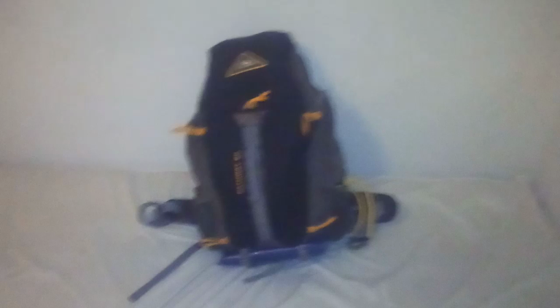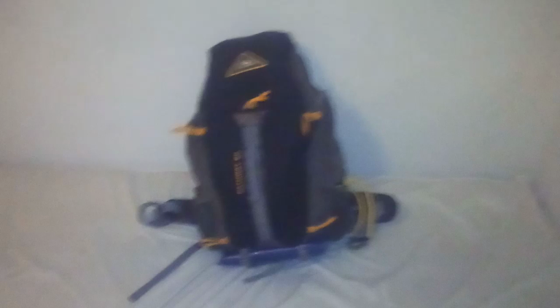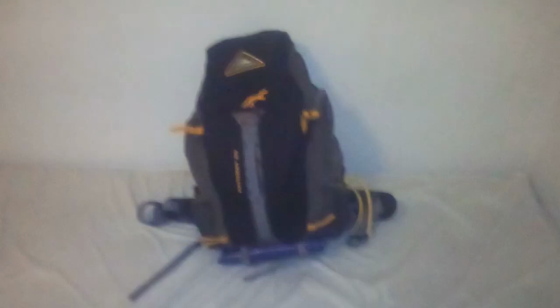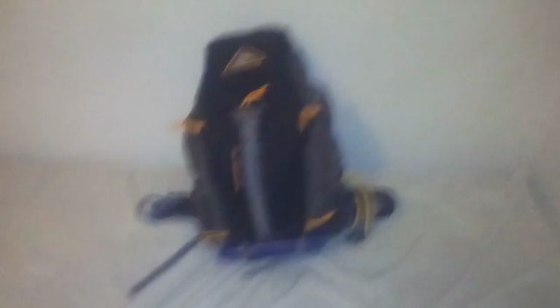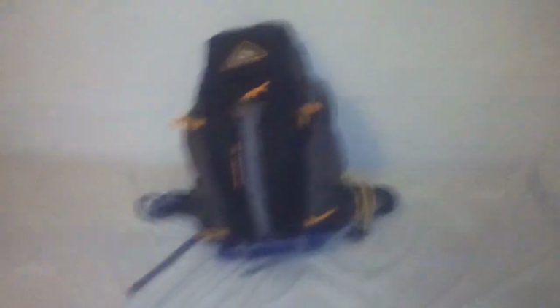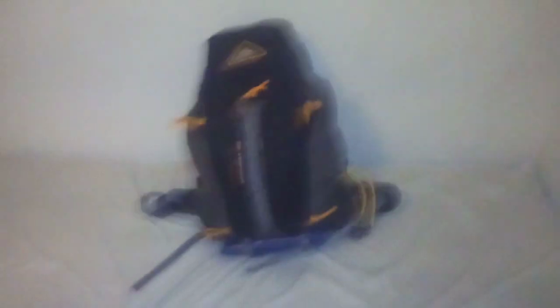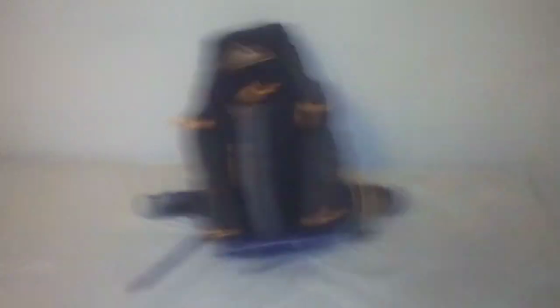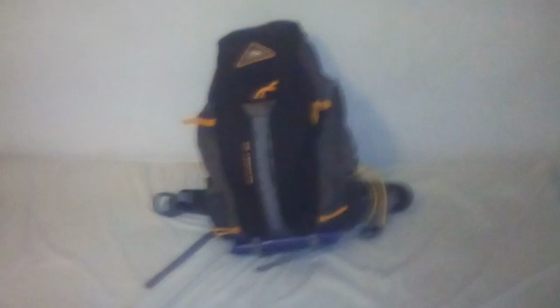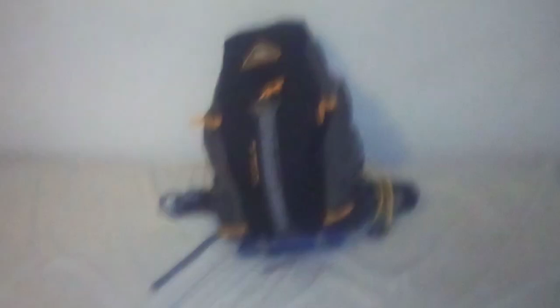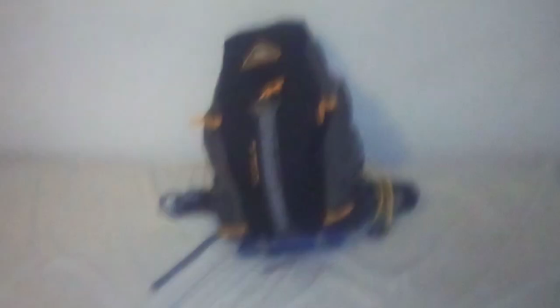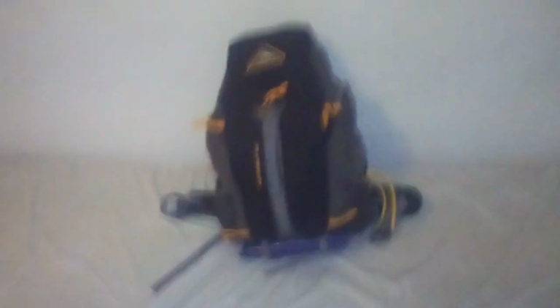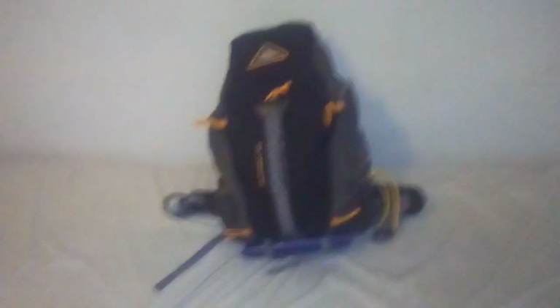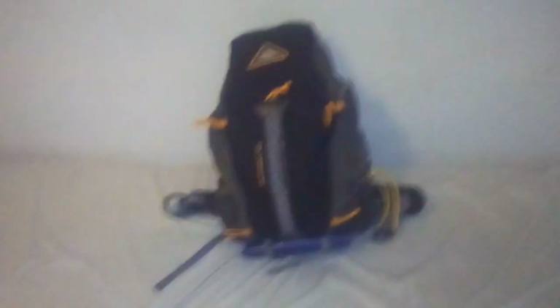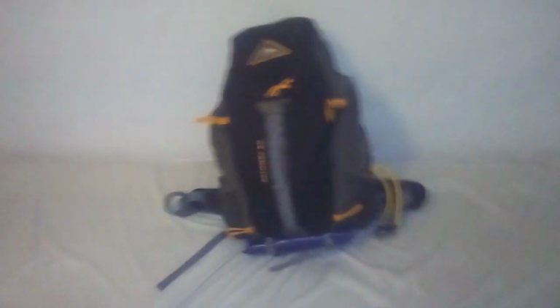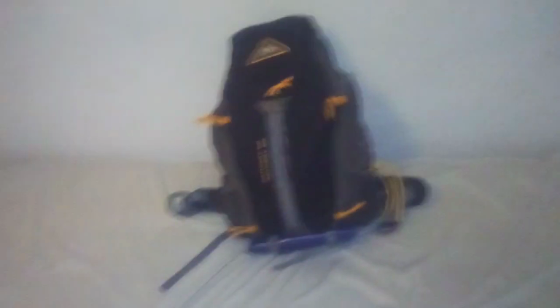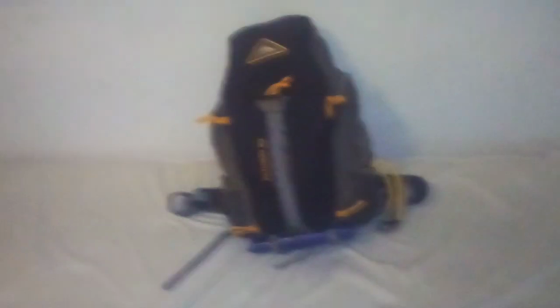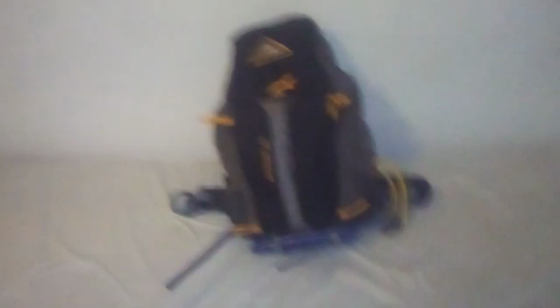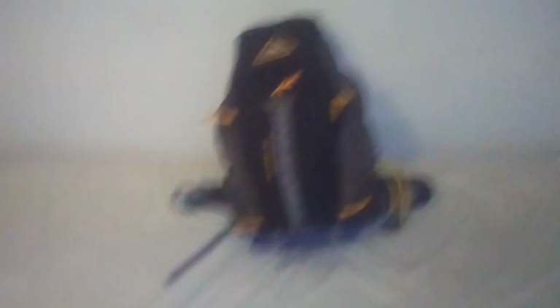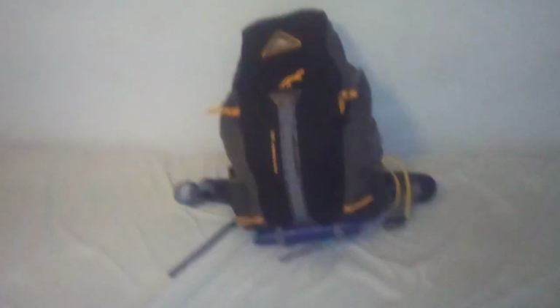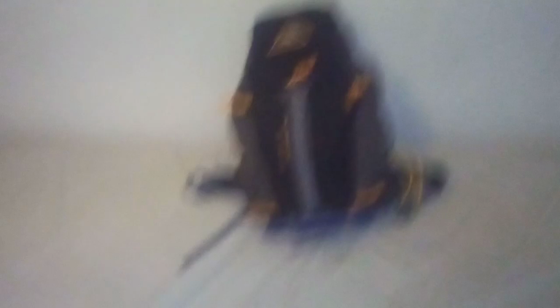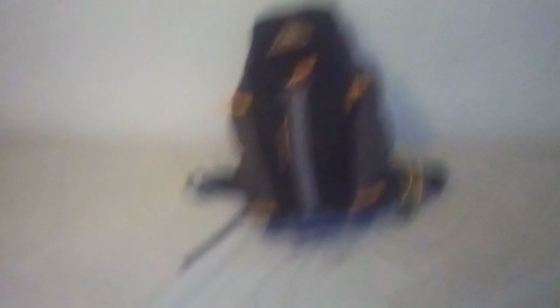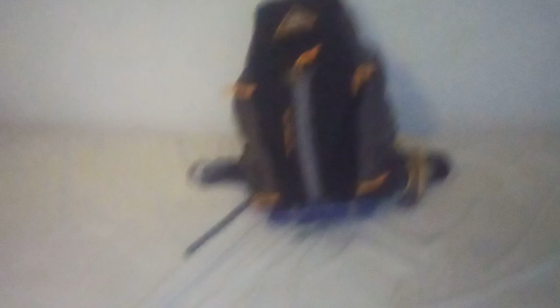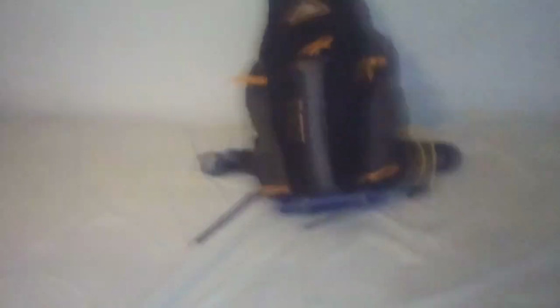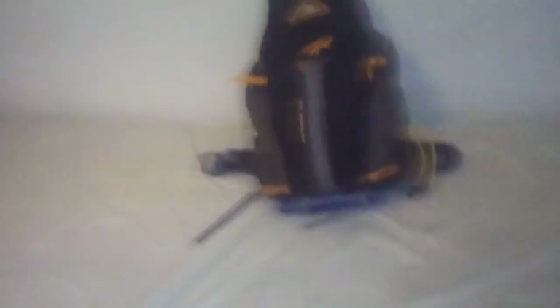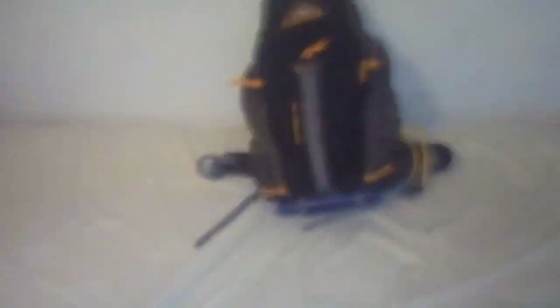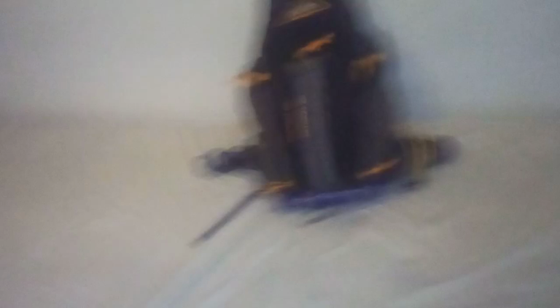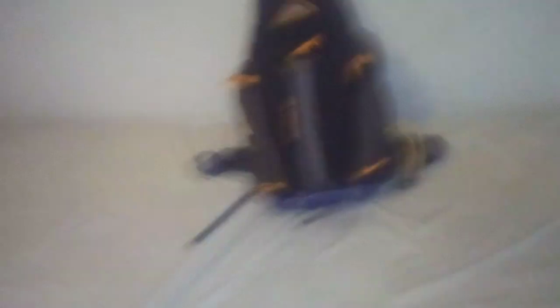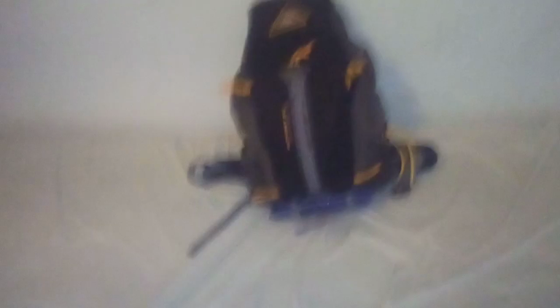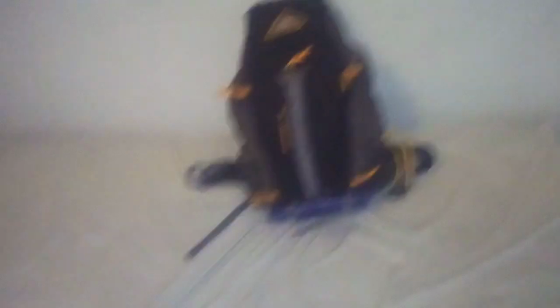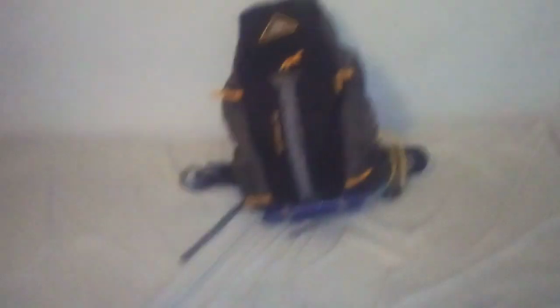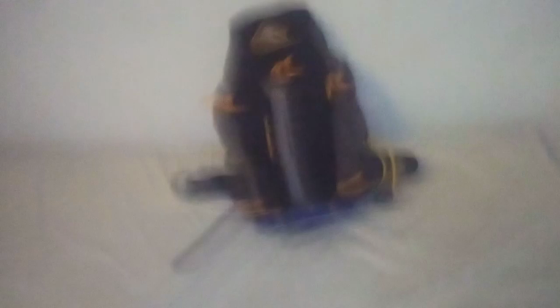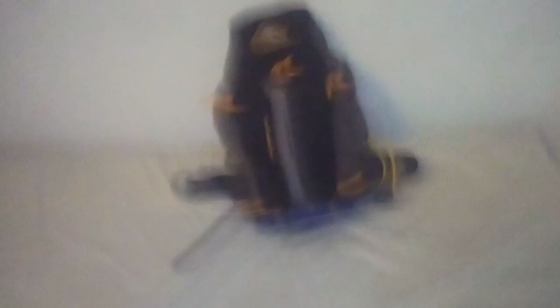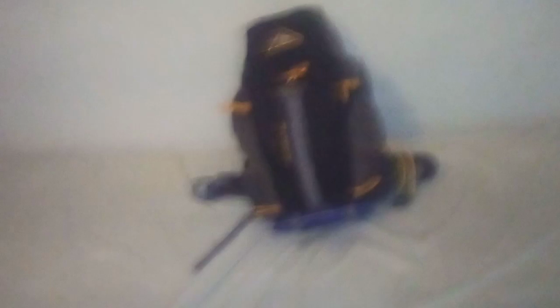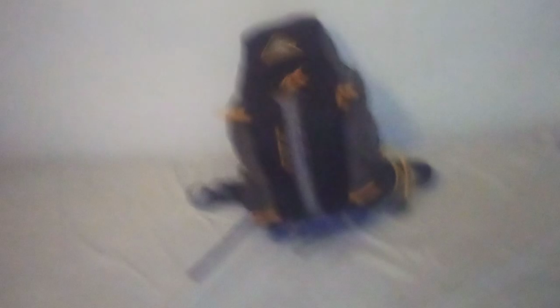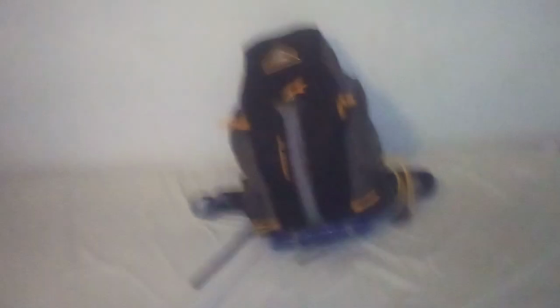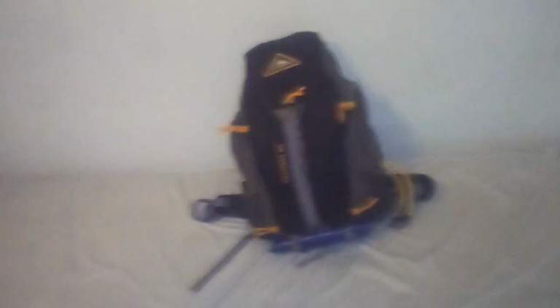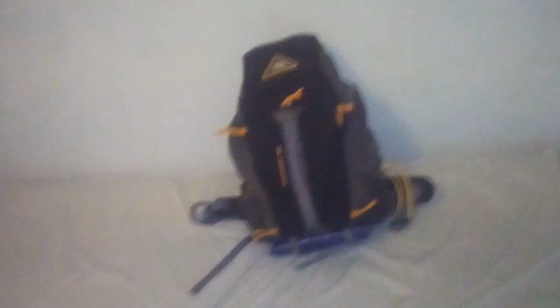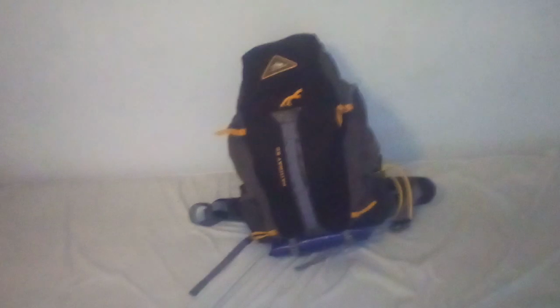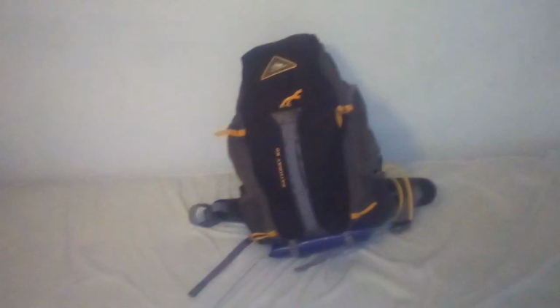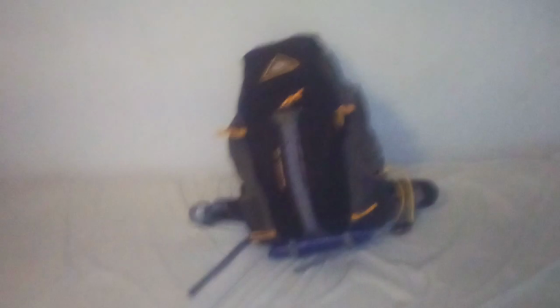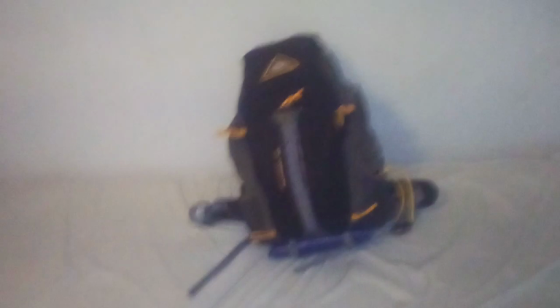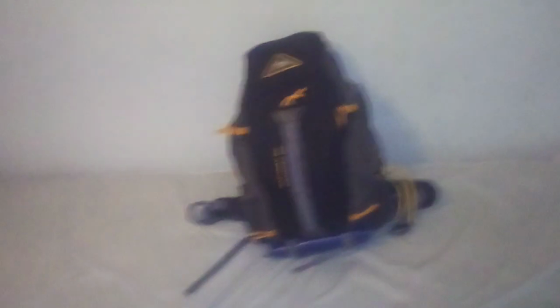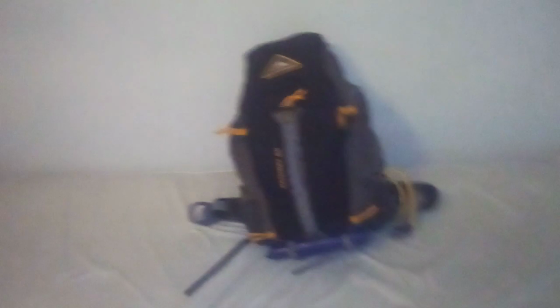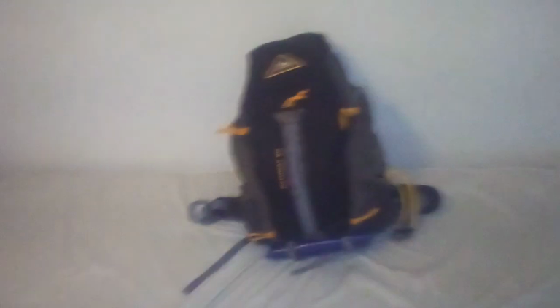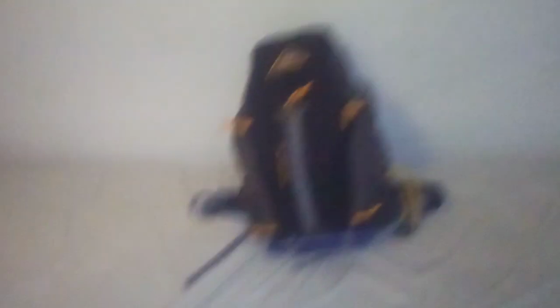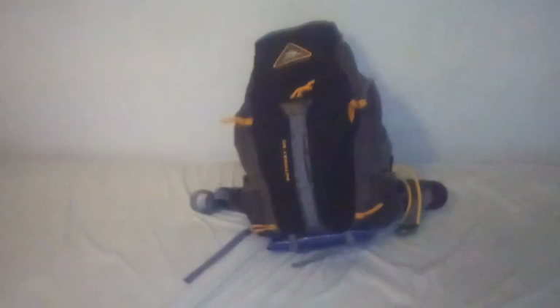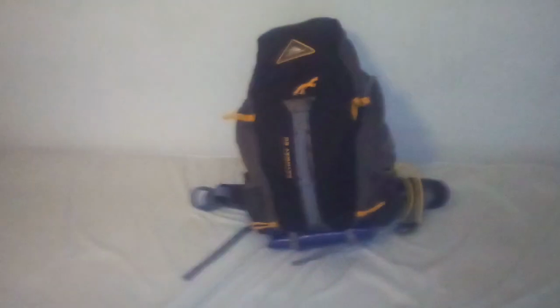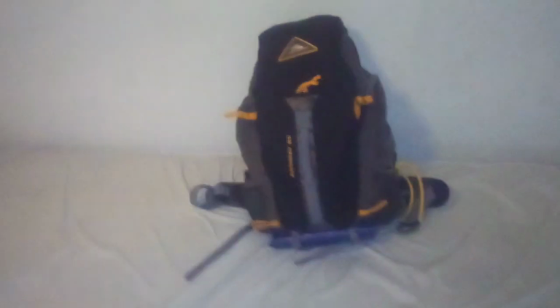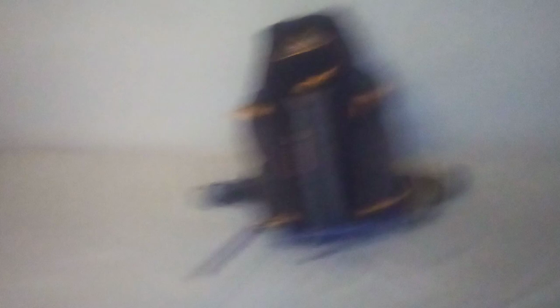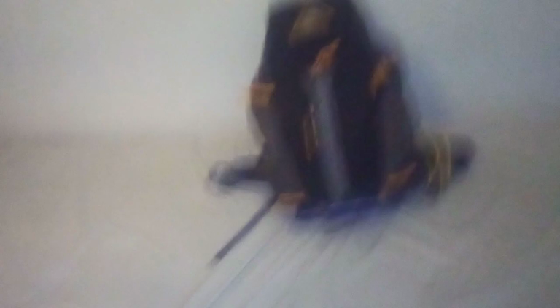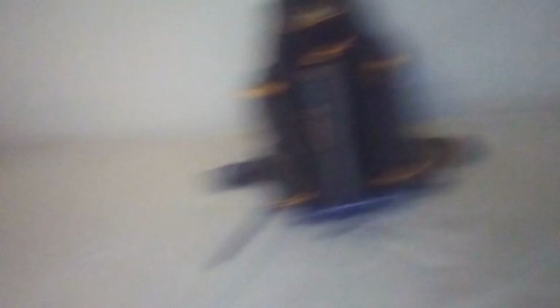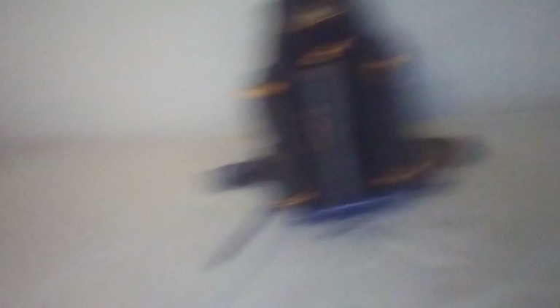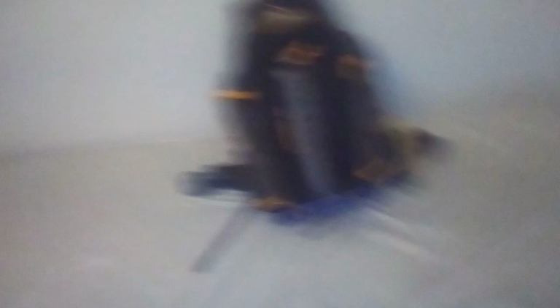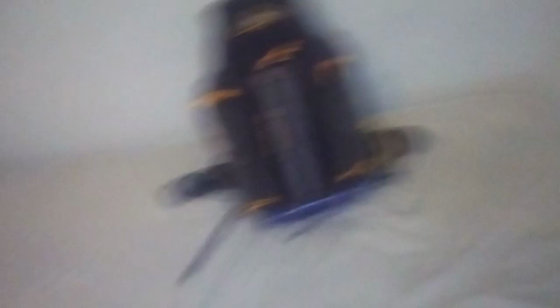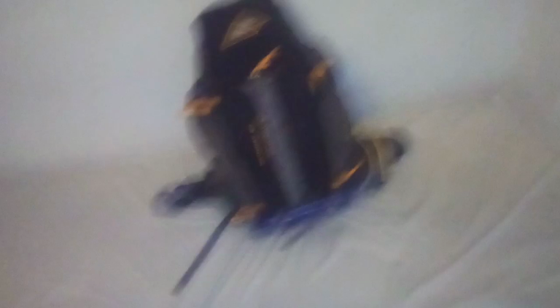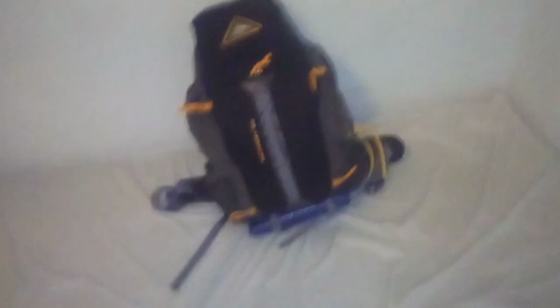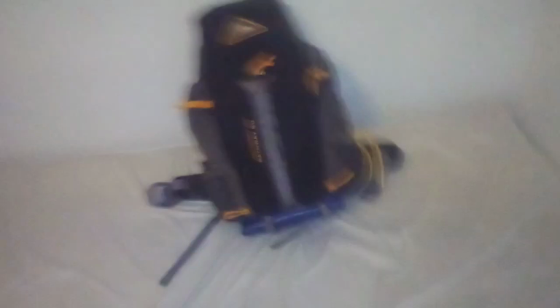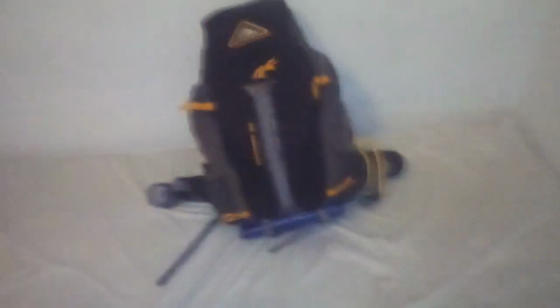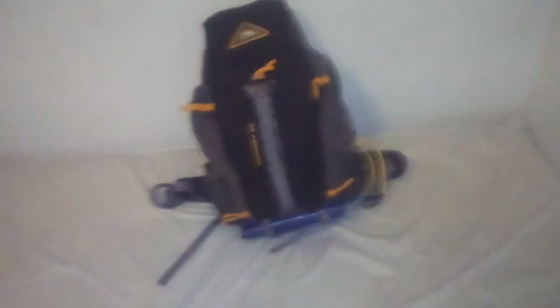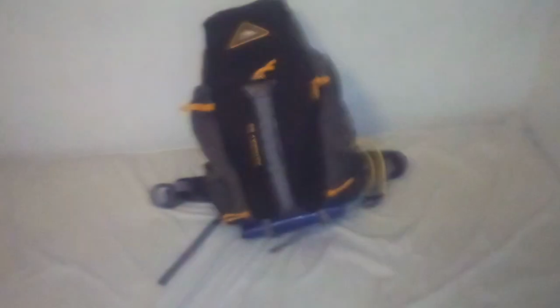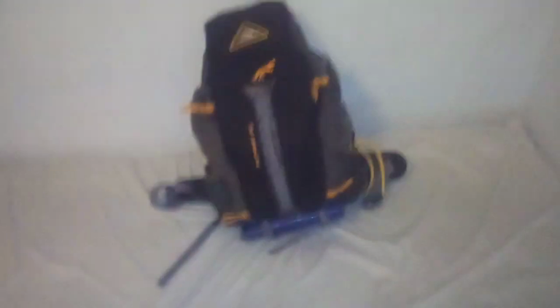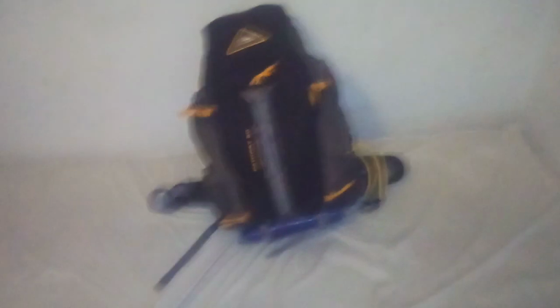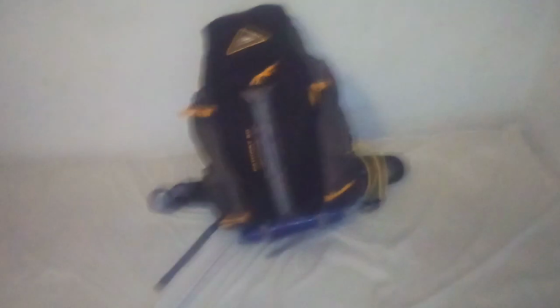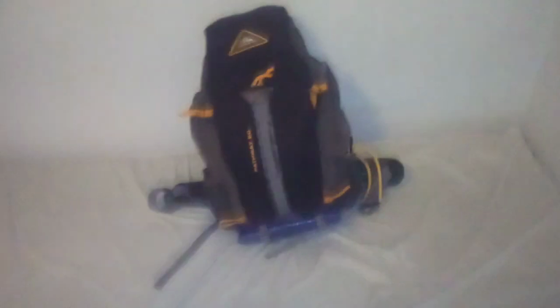Alright, you guys know the drill by now. This is my zombie survival kit, version 4.0.